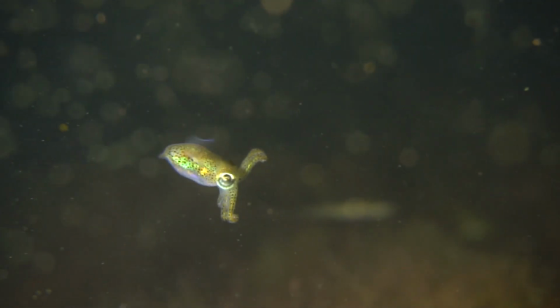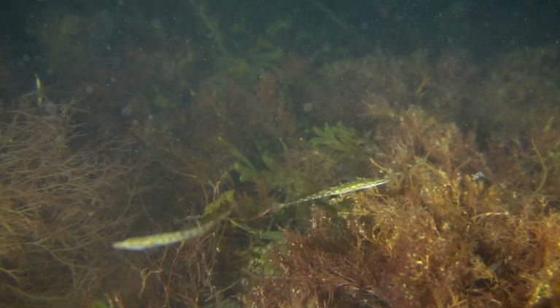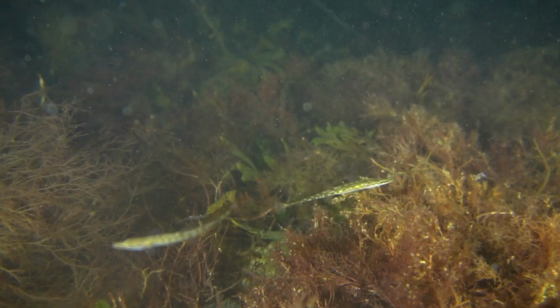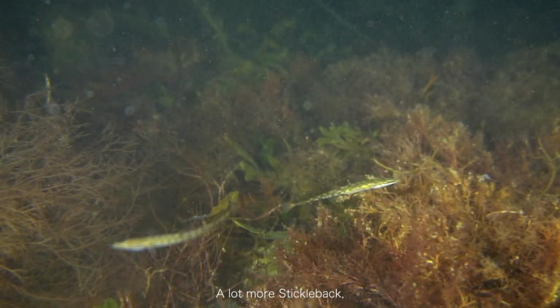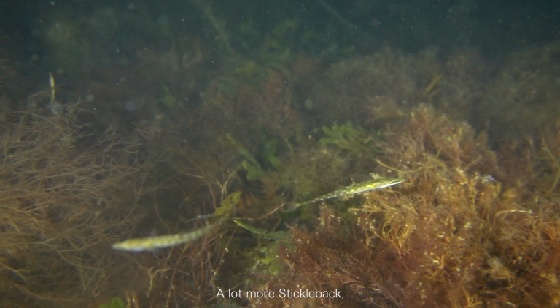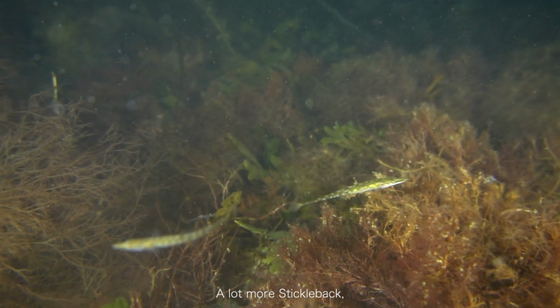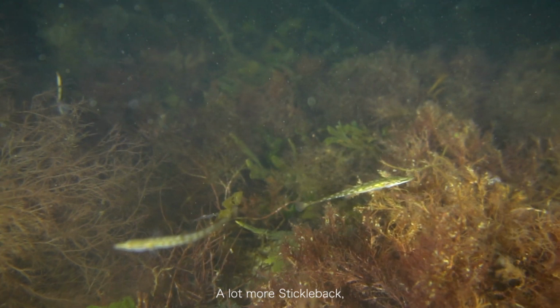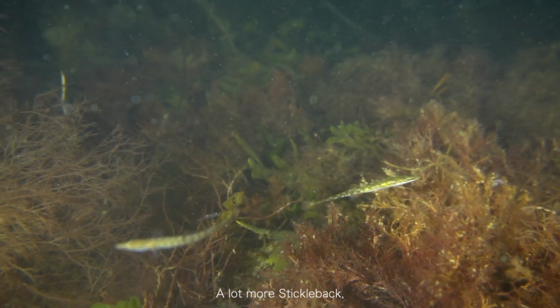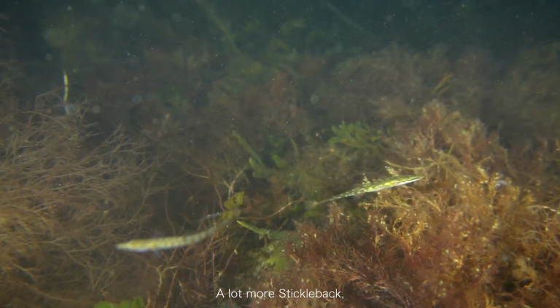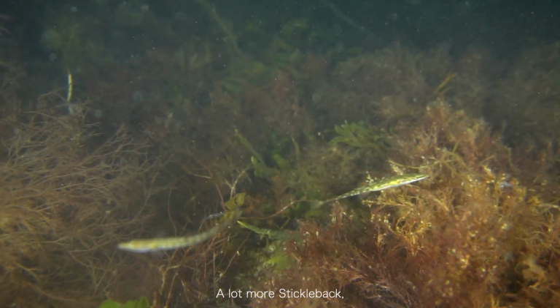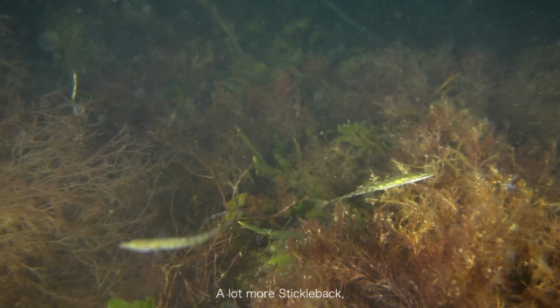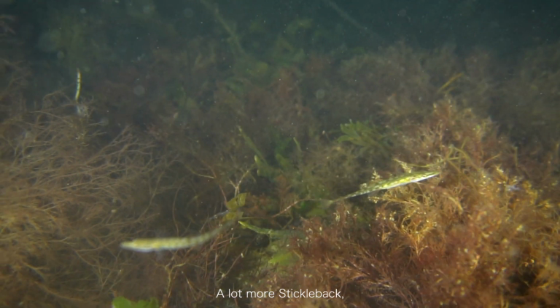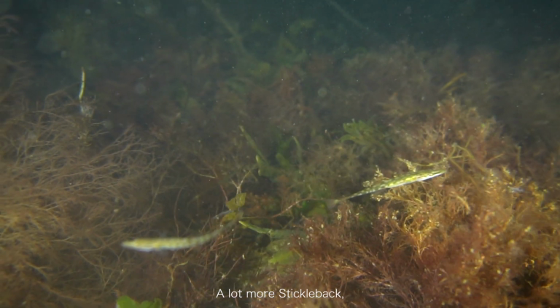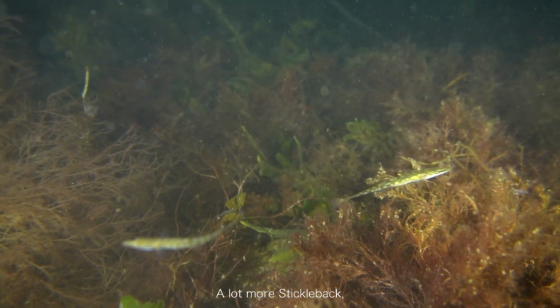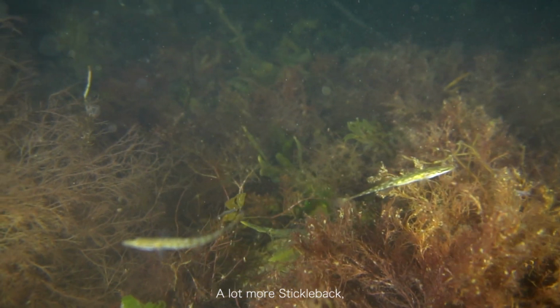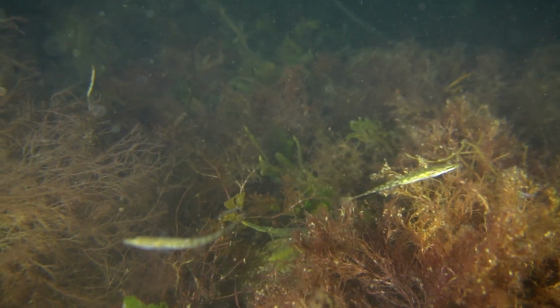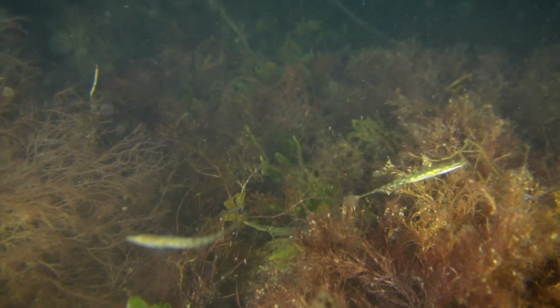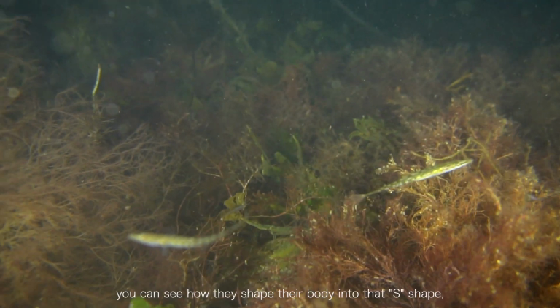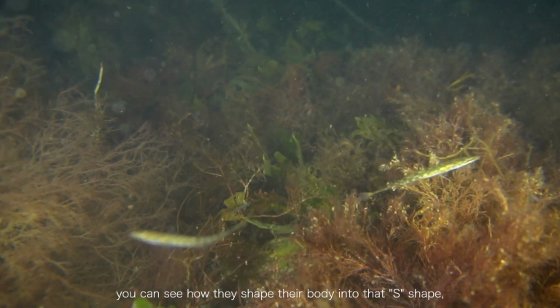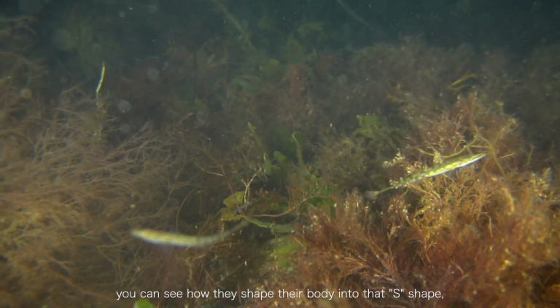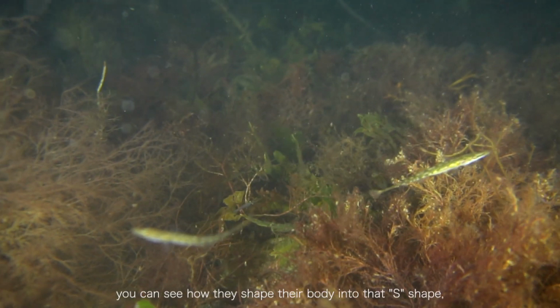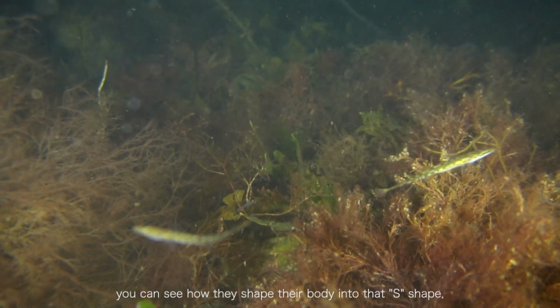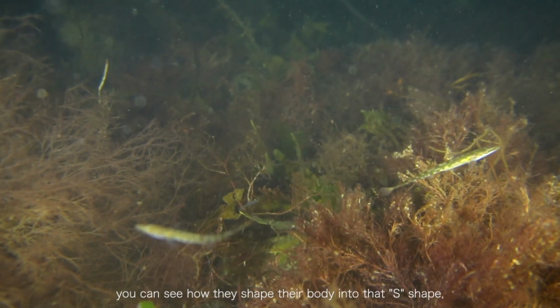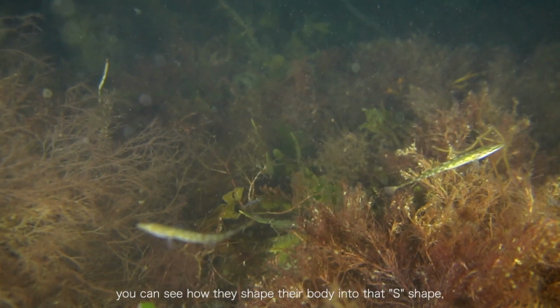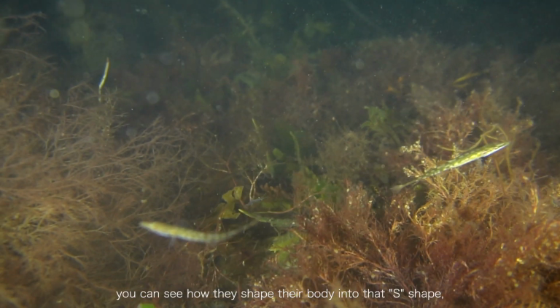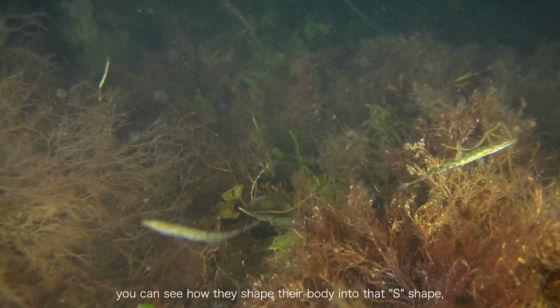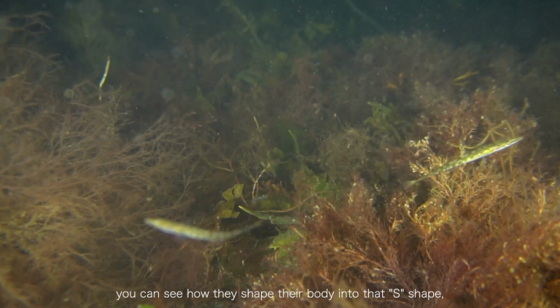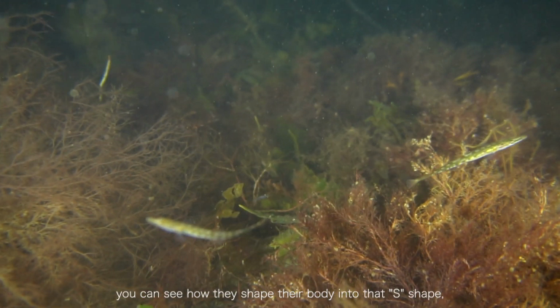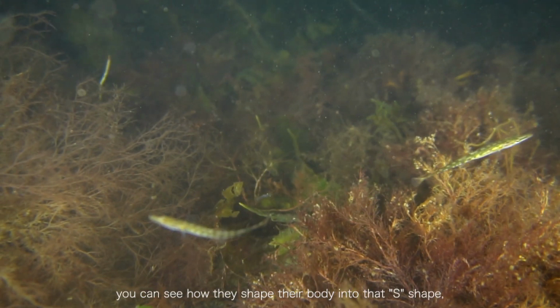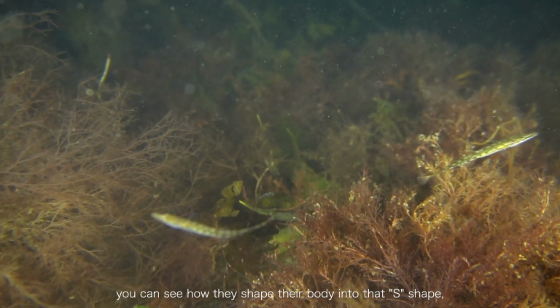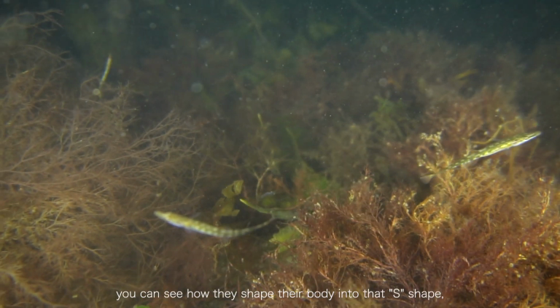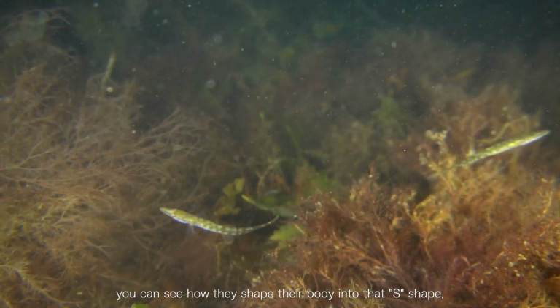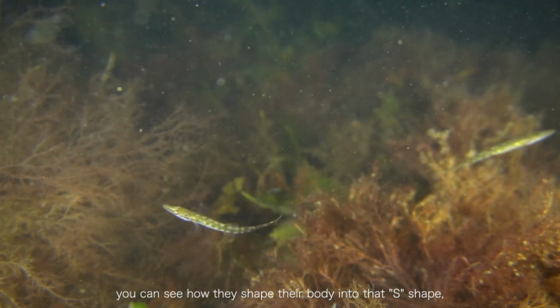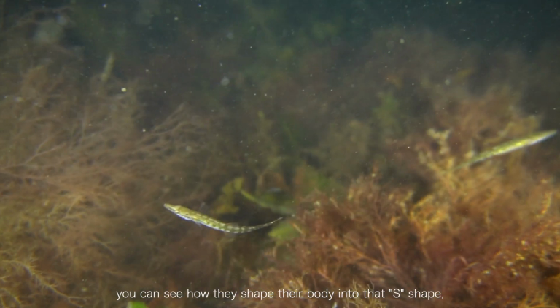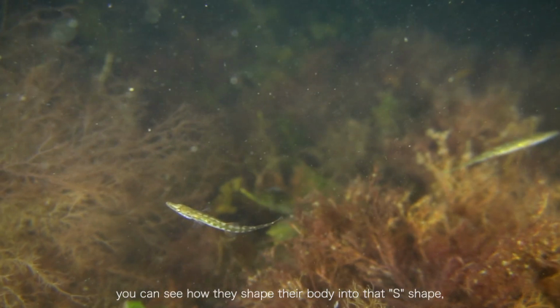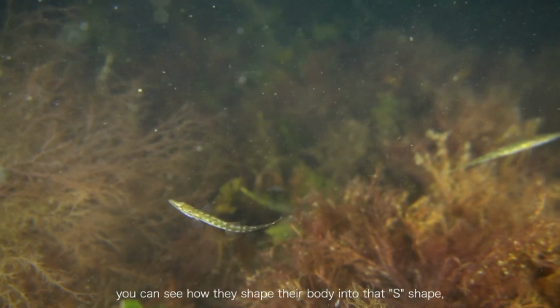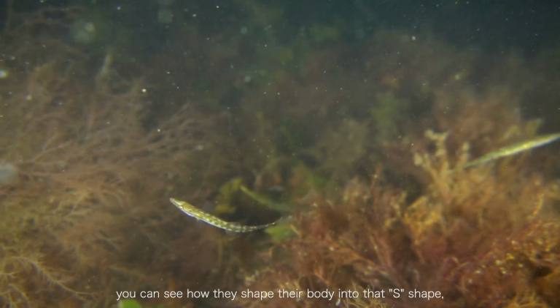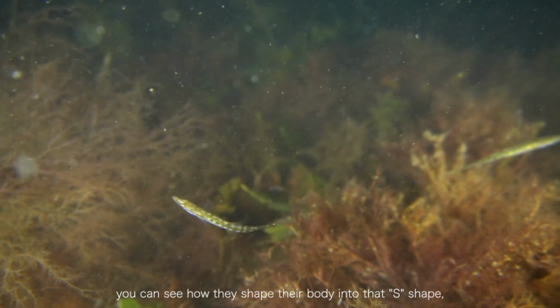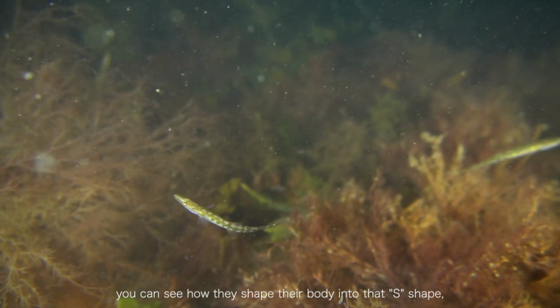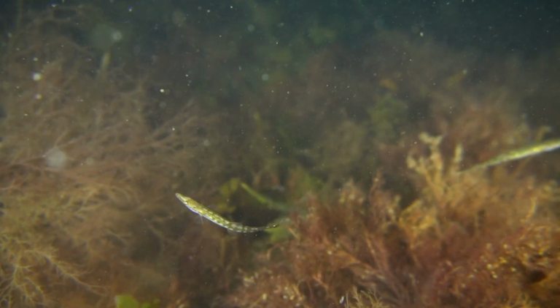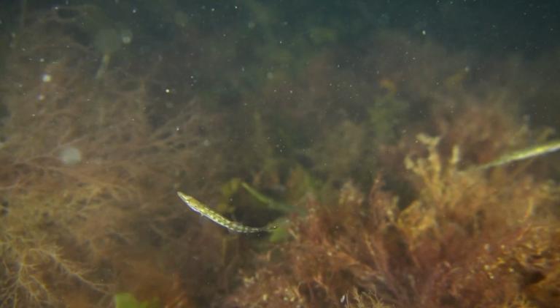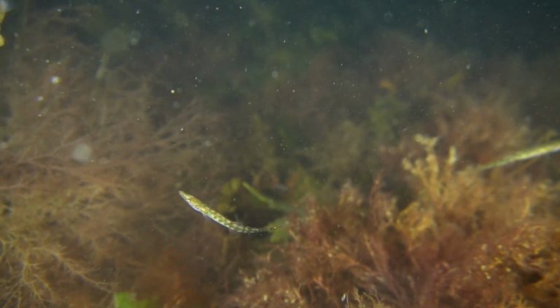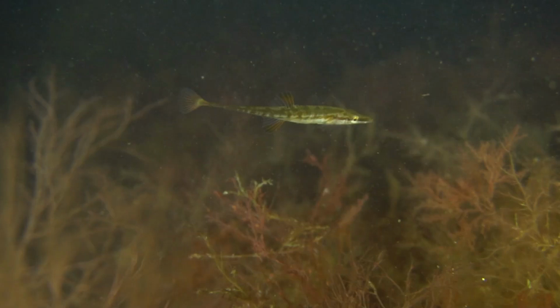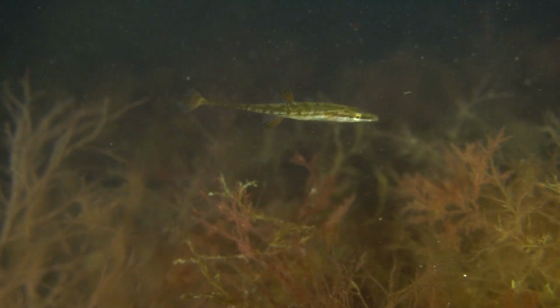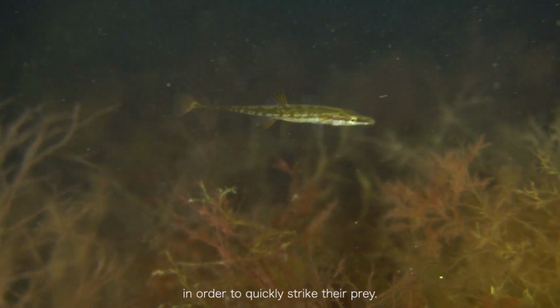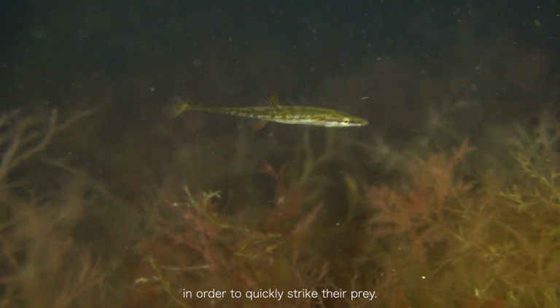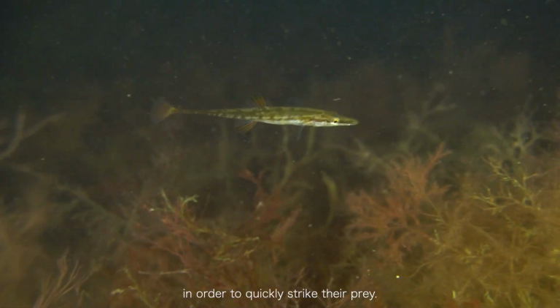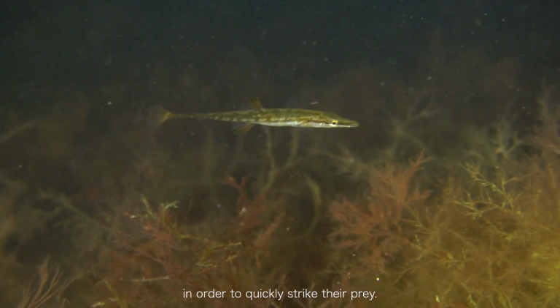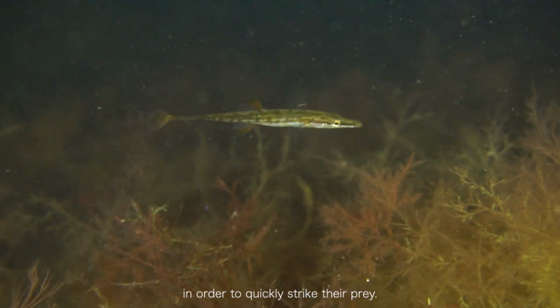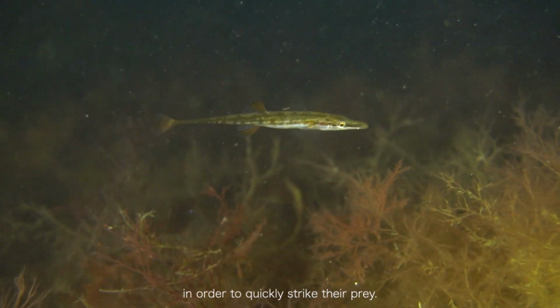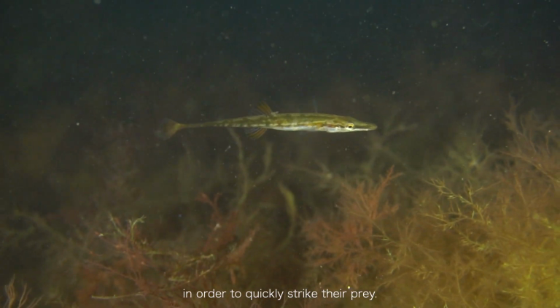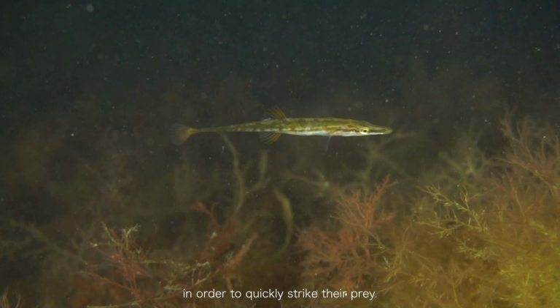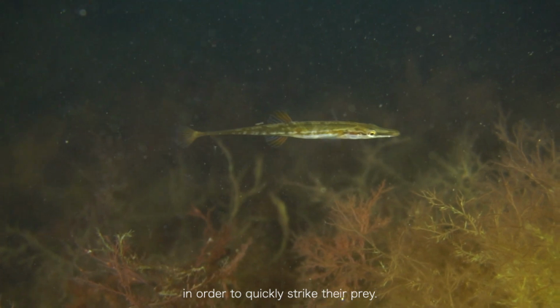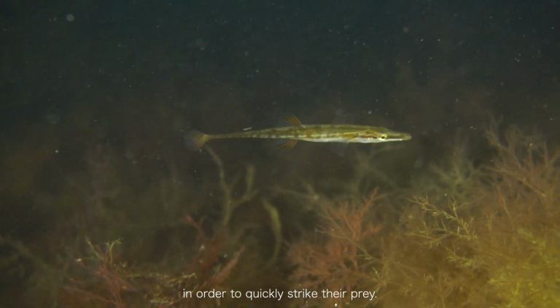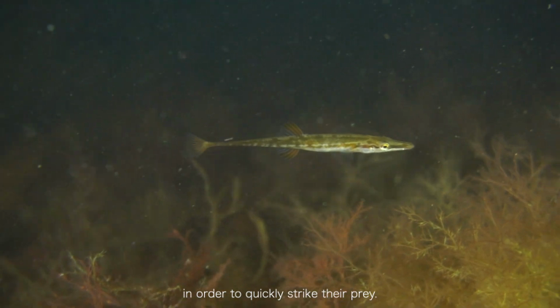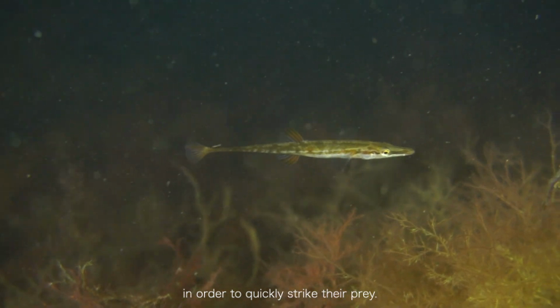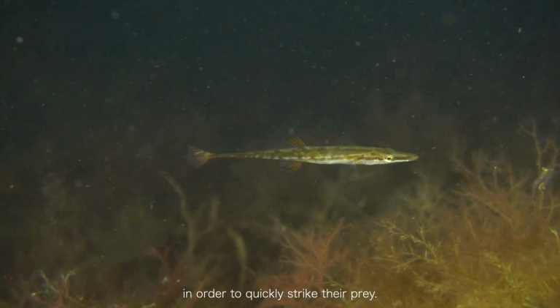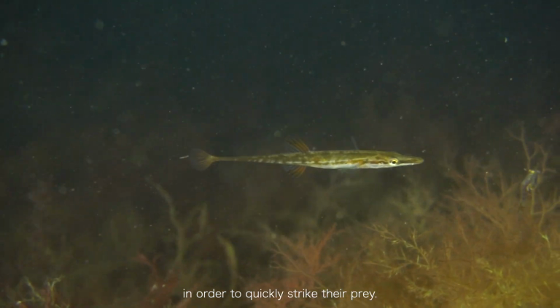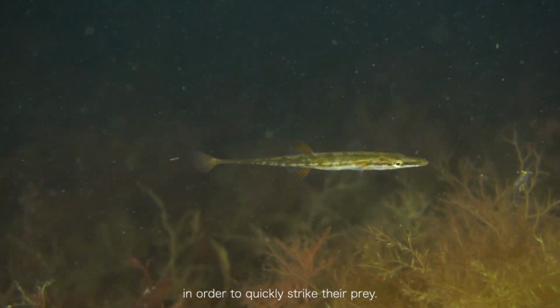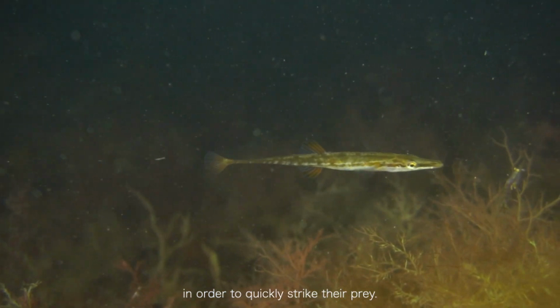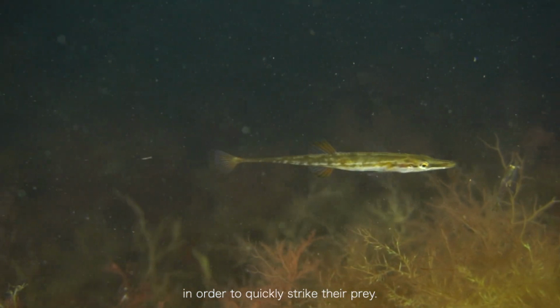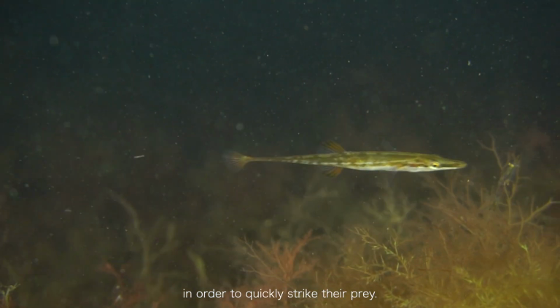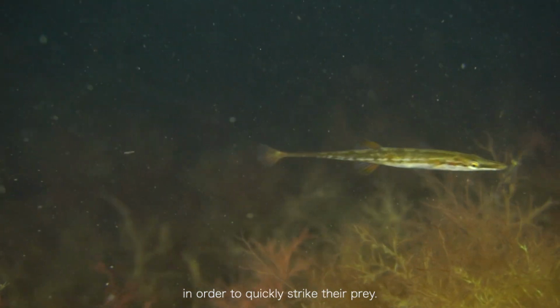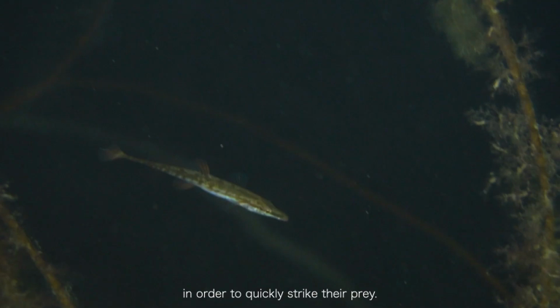A lot more sticklebacks out now at night. You can see how they curl their body into an S-shape almost, striking their prey so quickly.